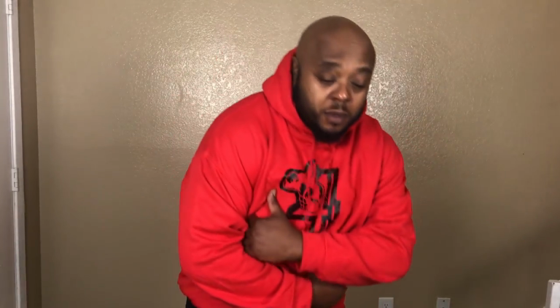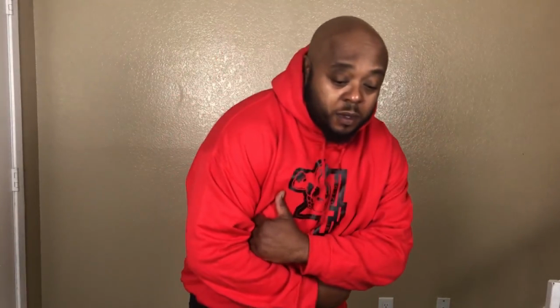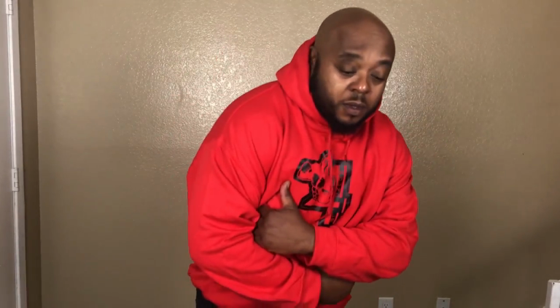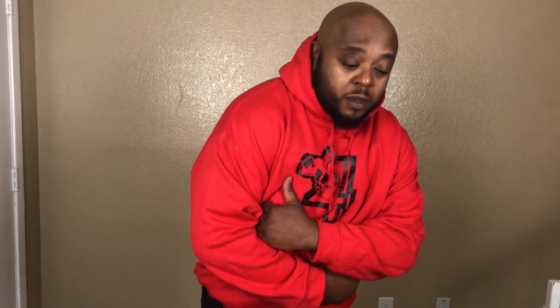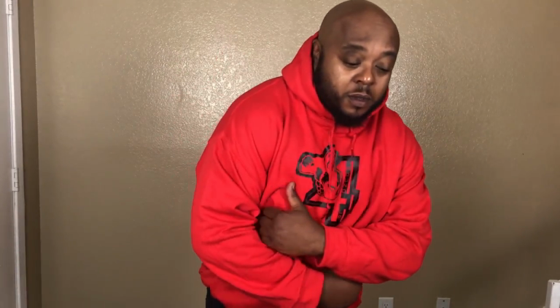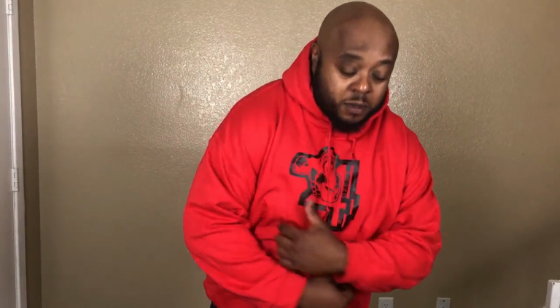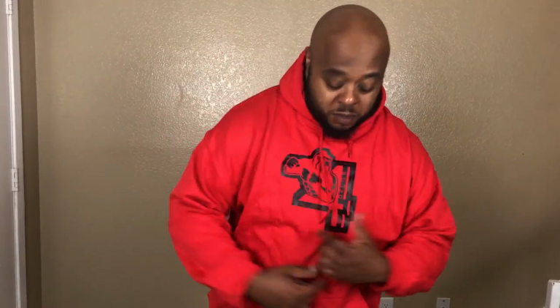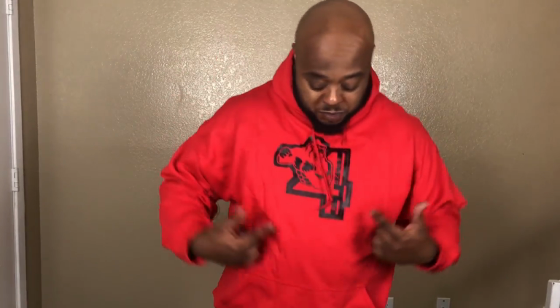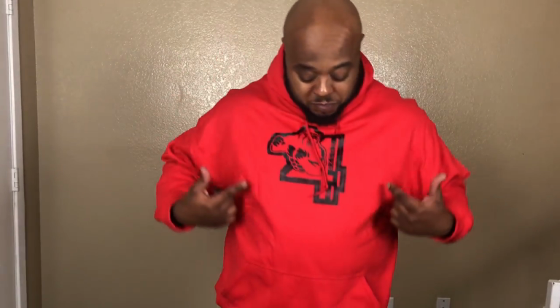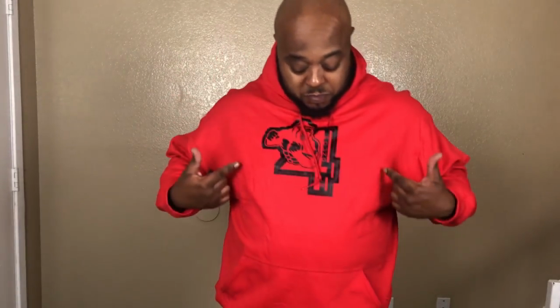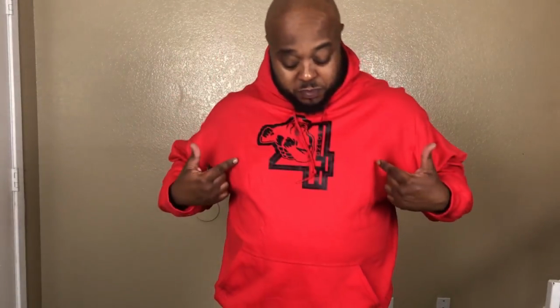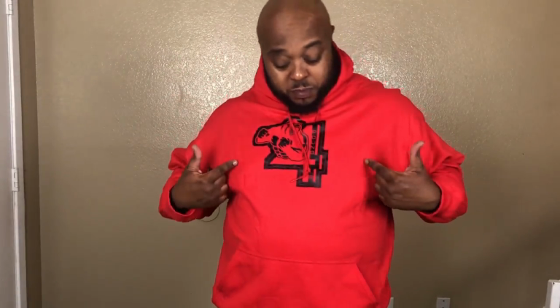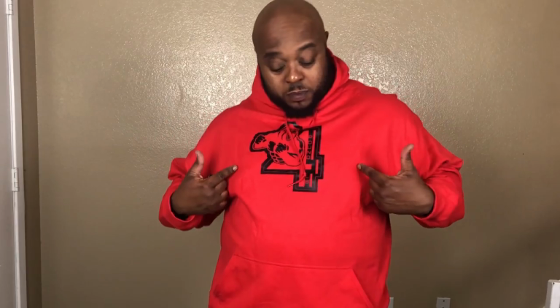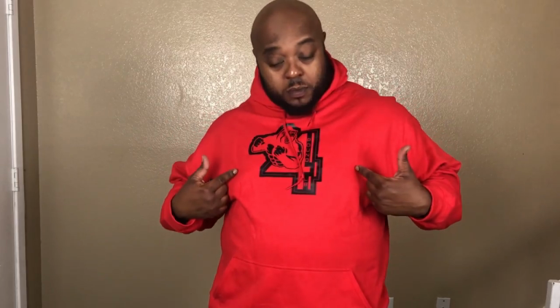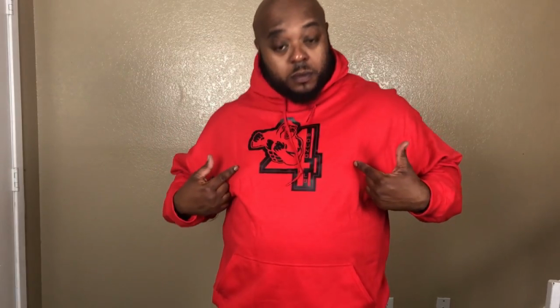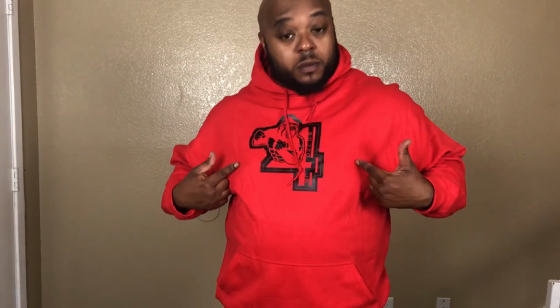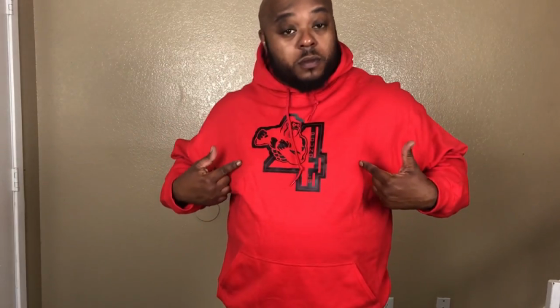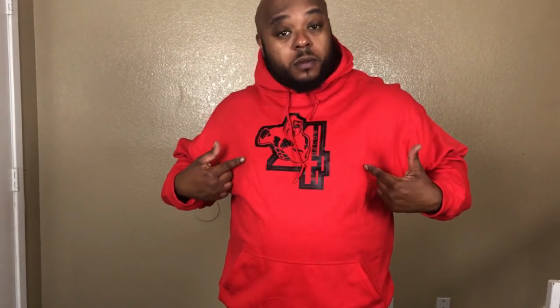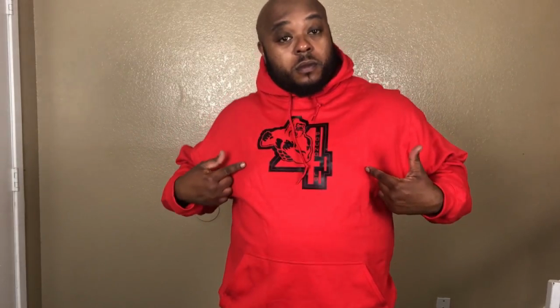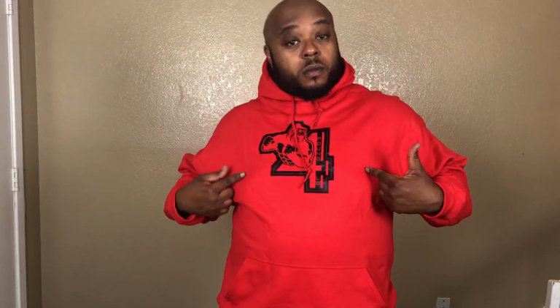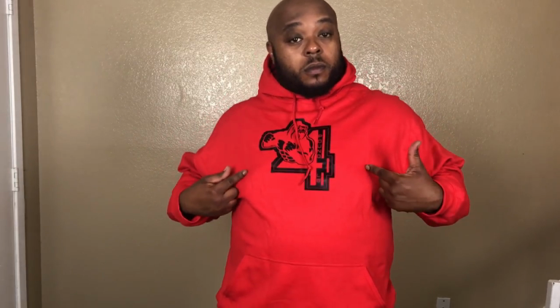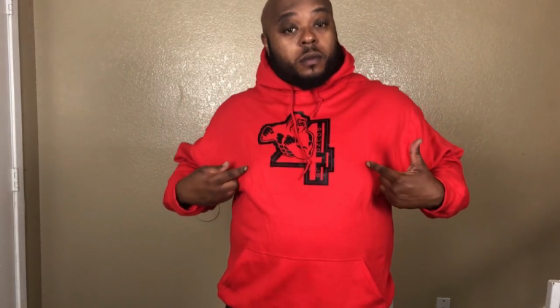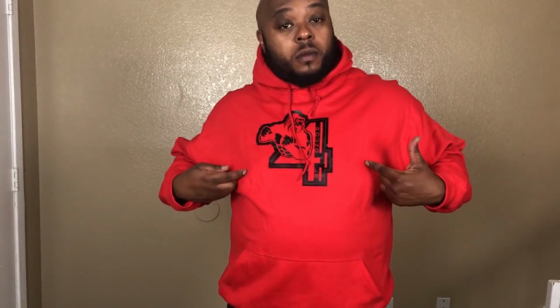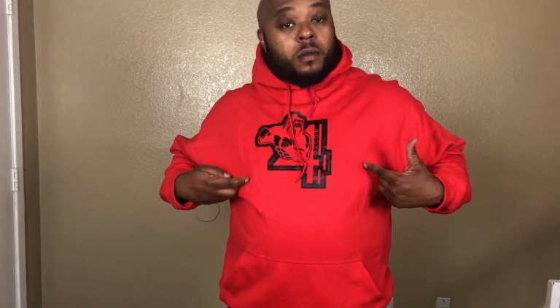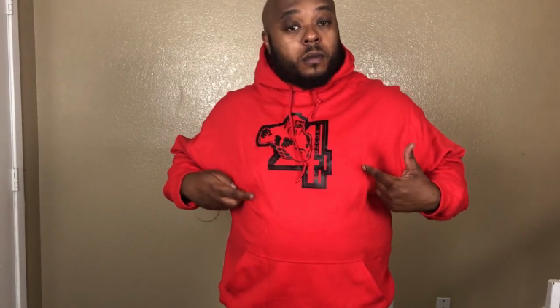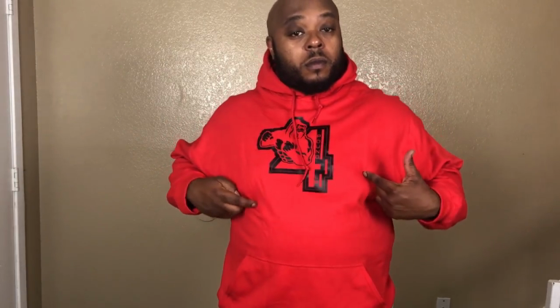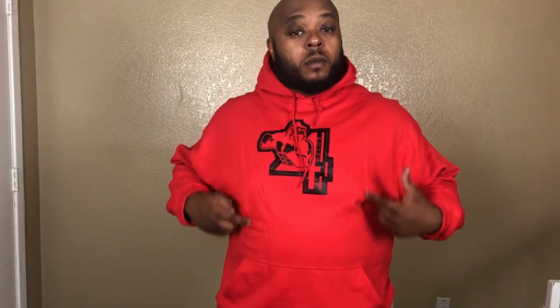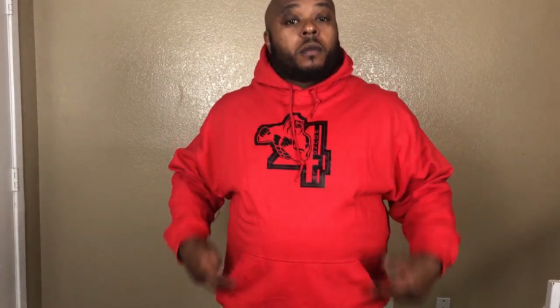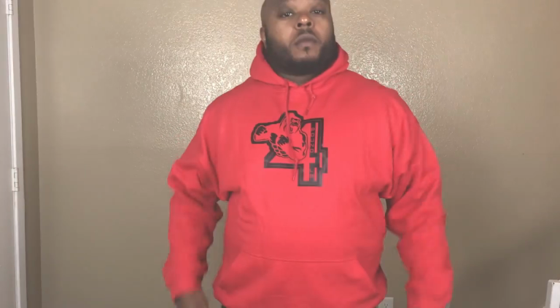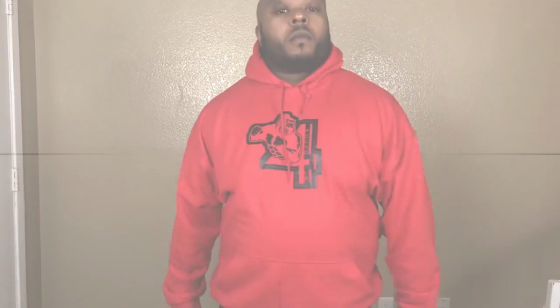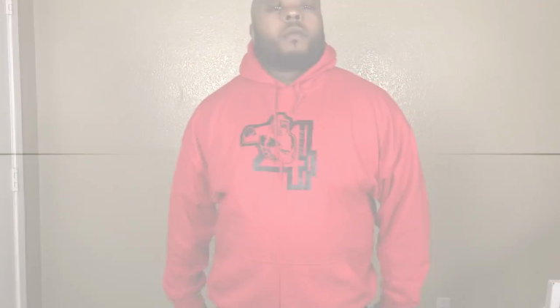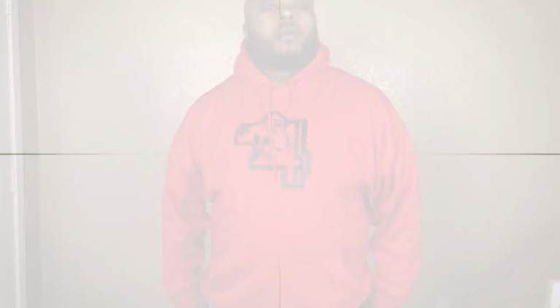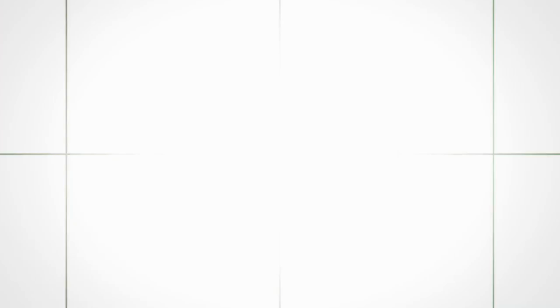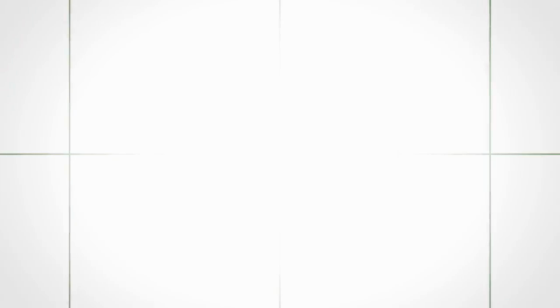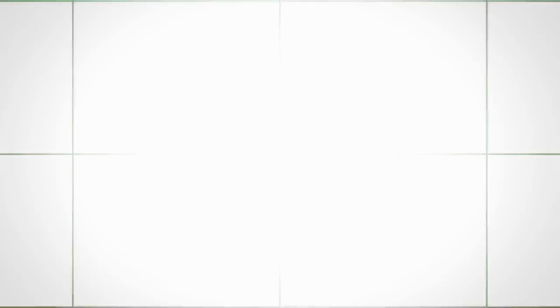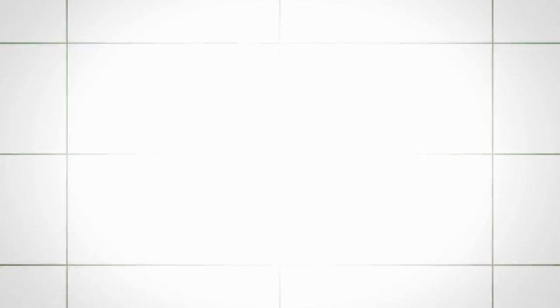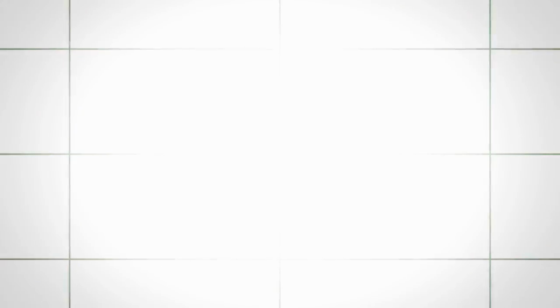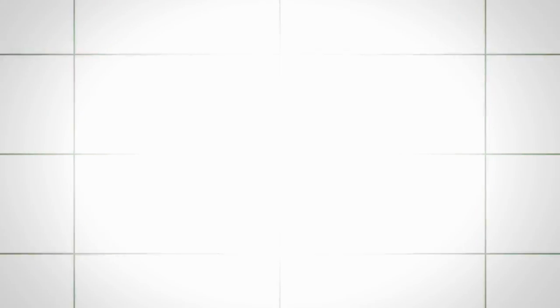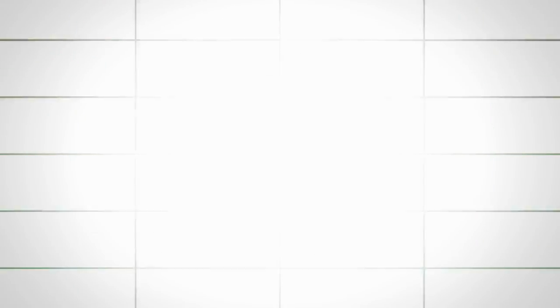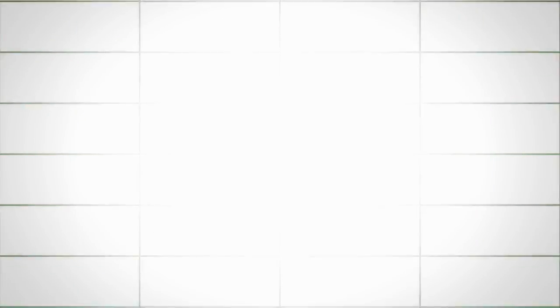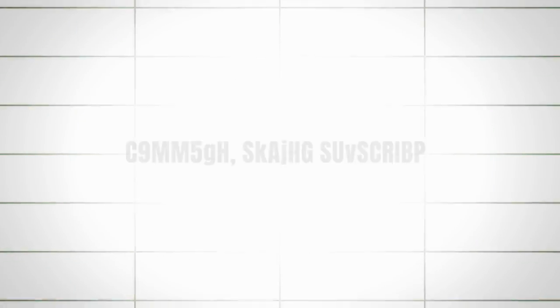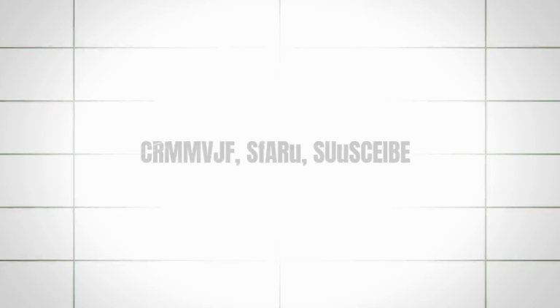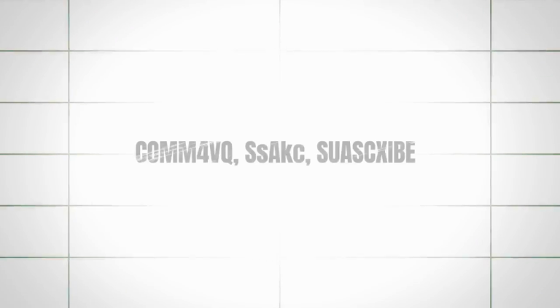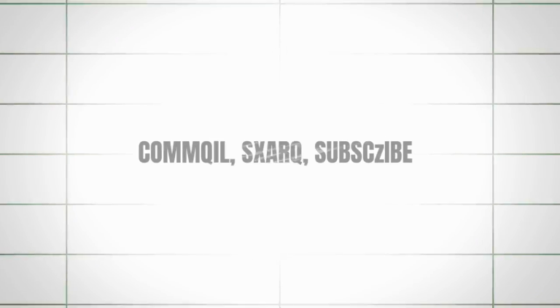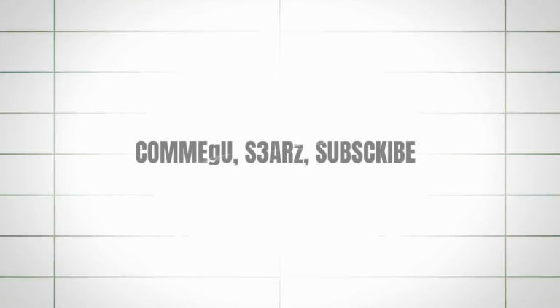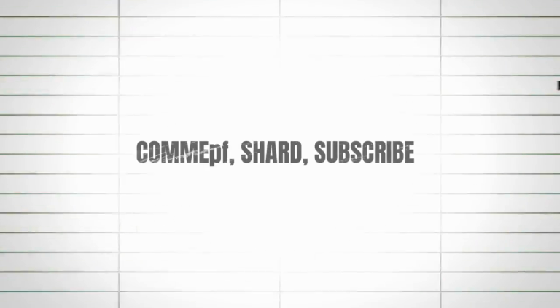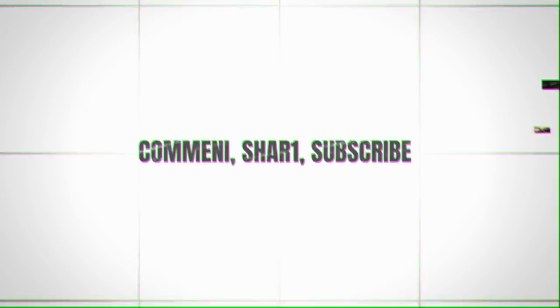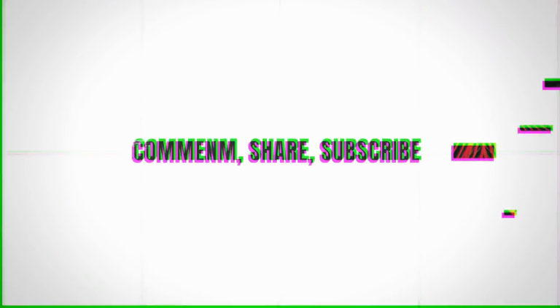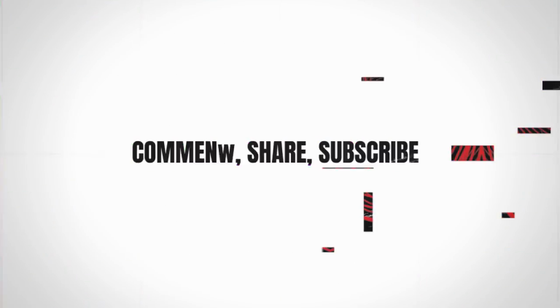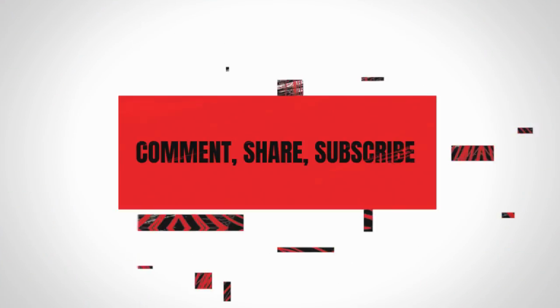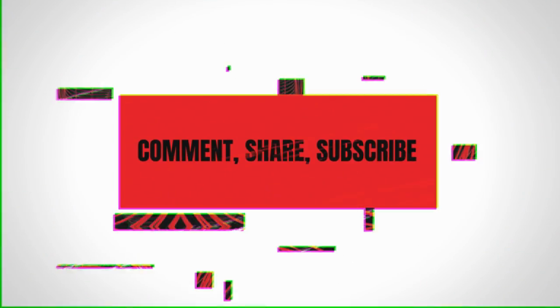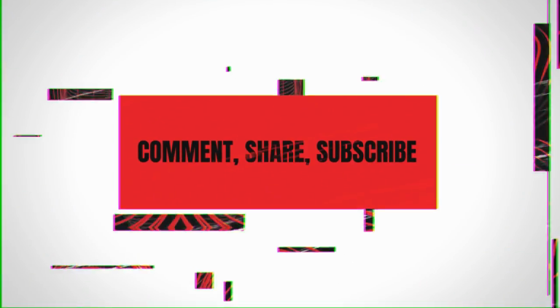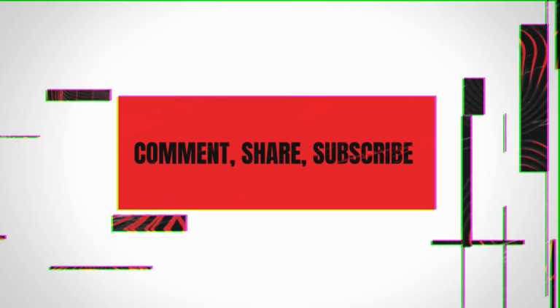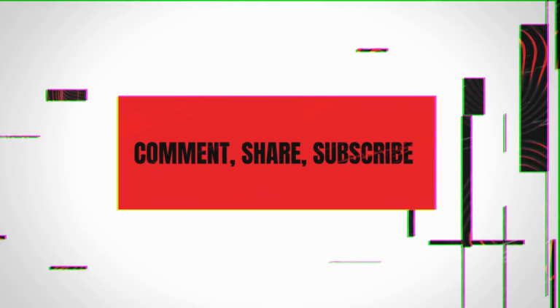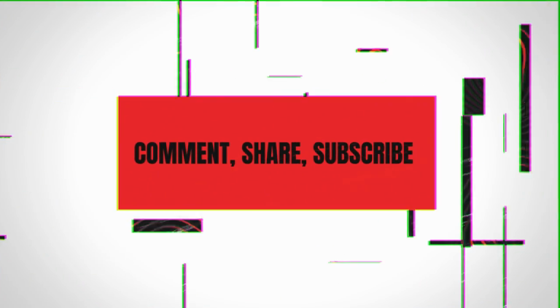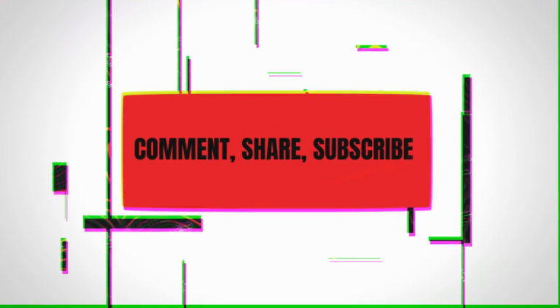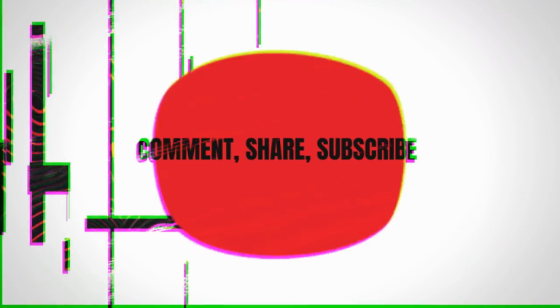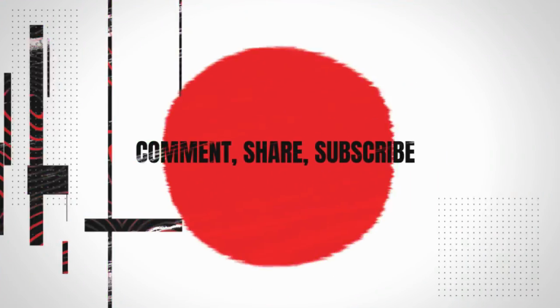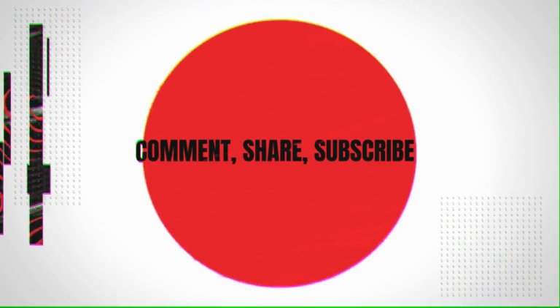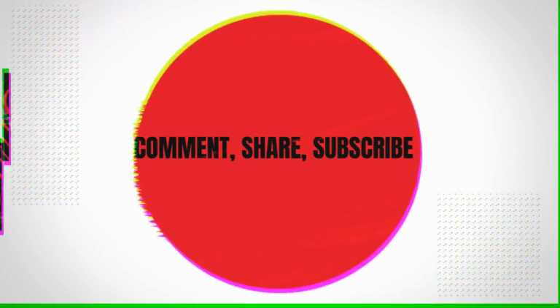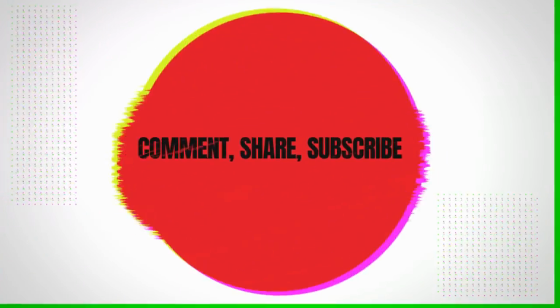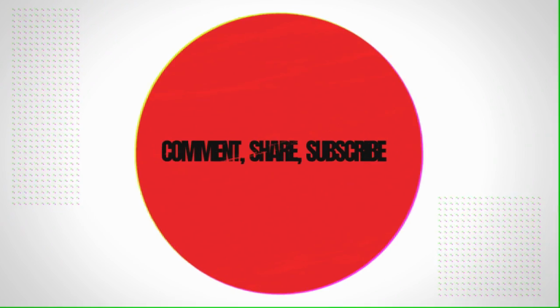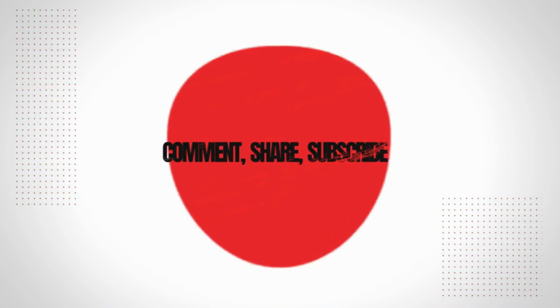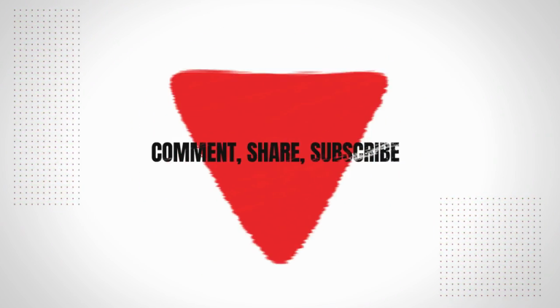Hit the link in the description below, right below the like button. Make sure you subscribe. Until next time — peace and blessings.